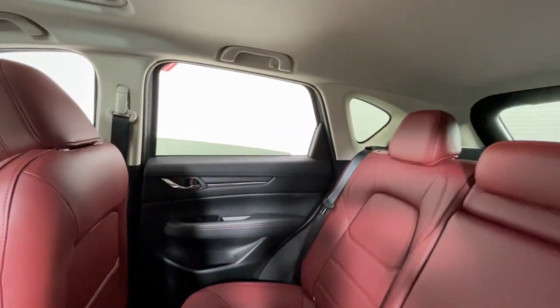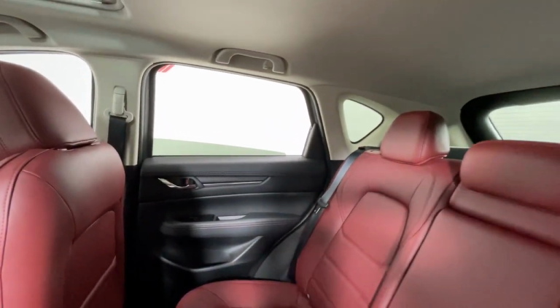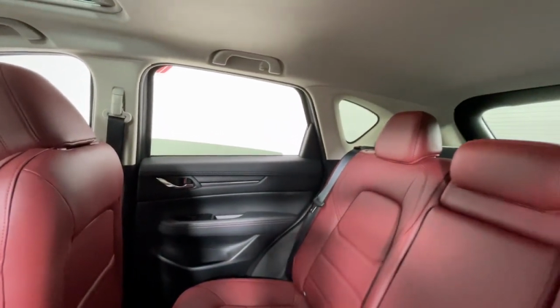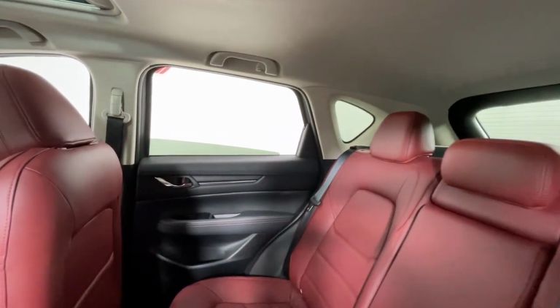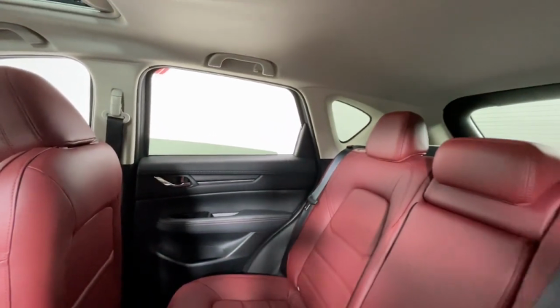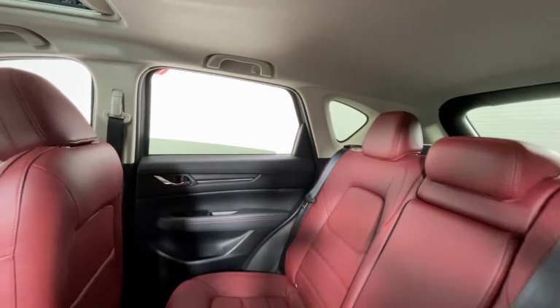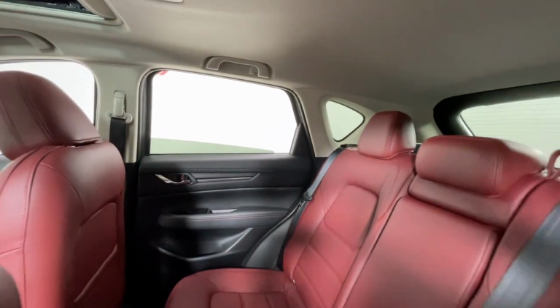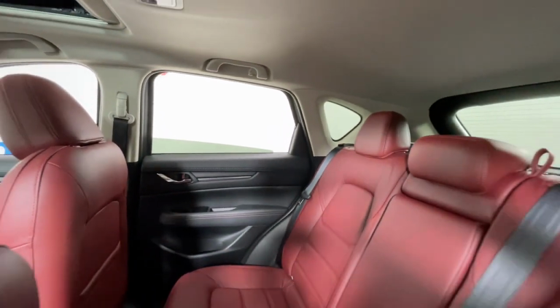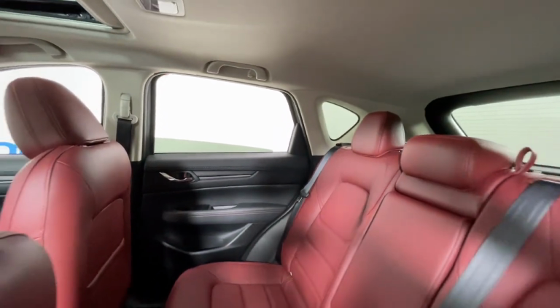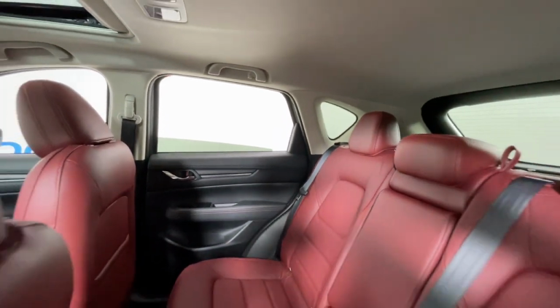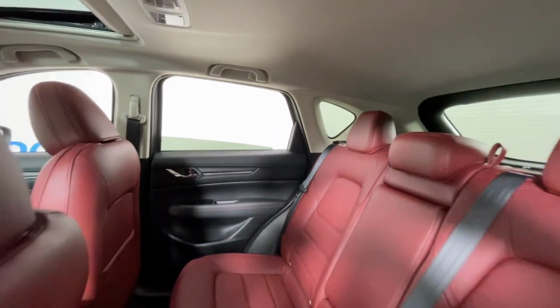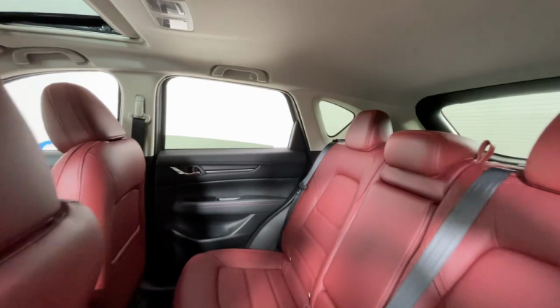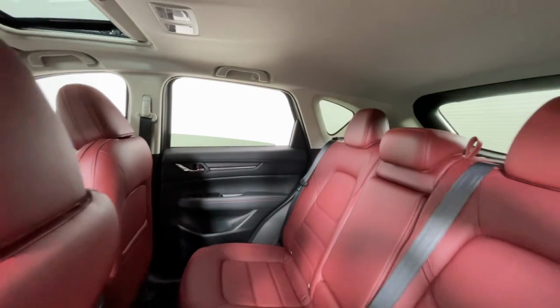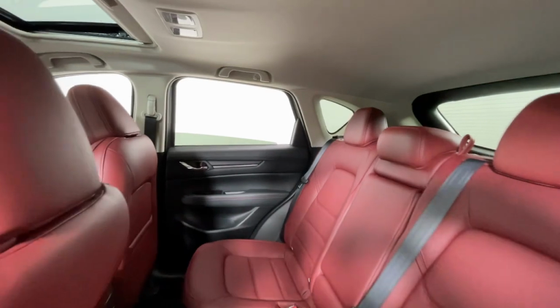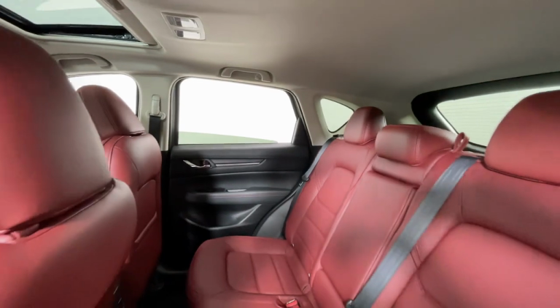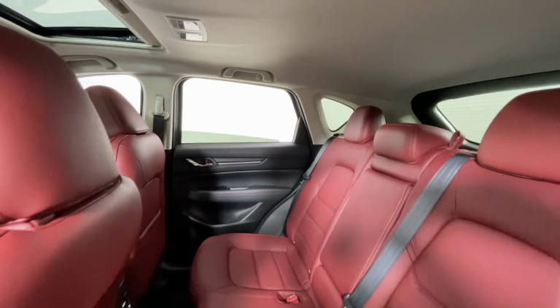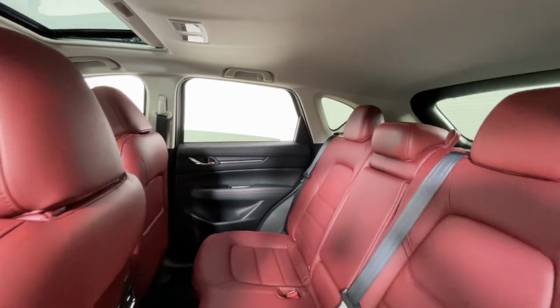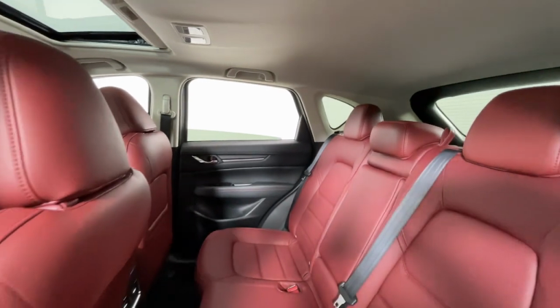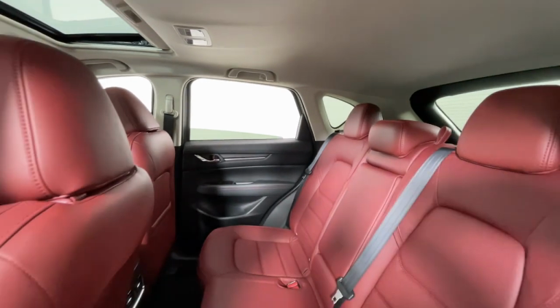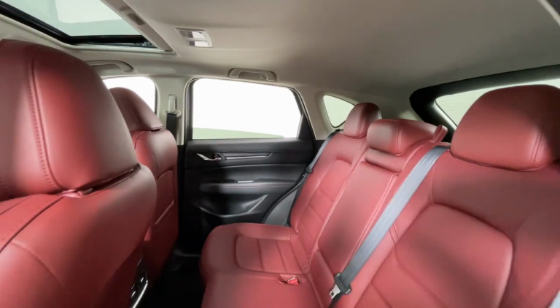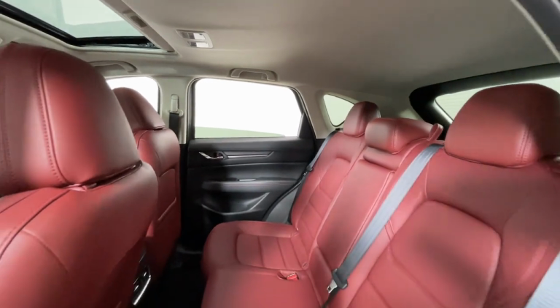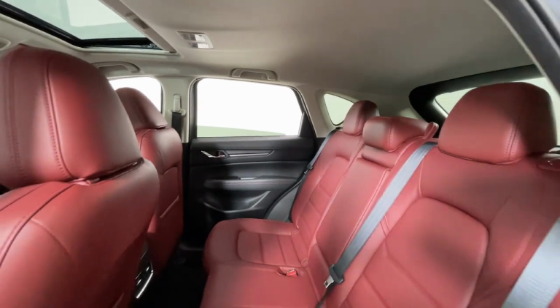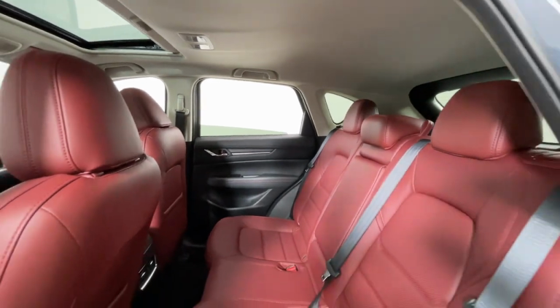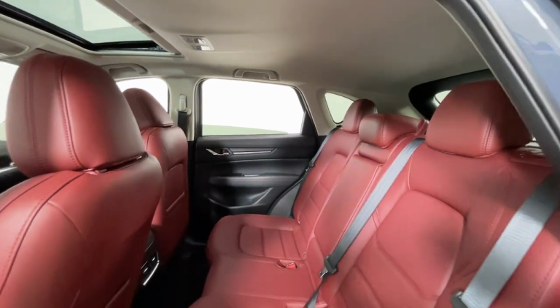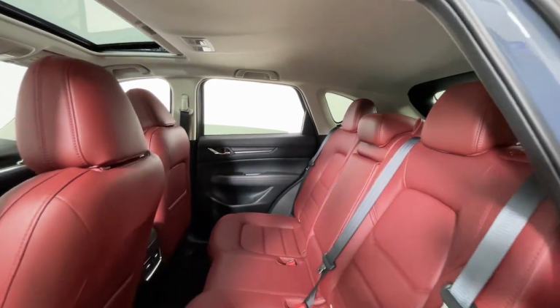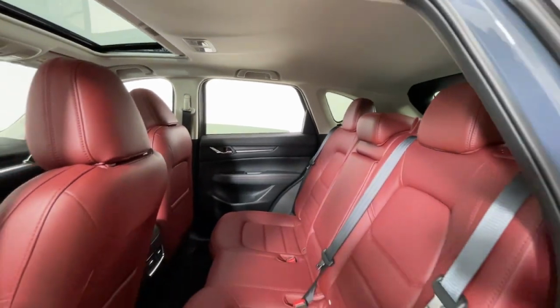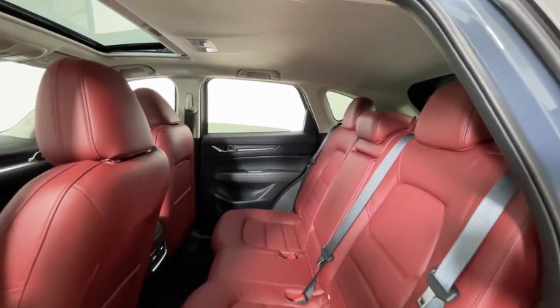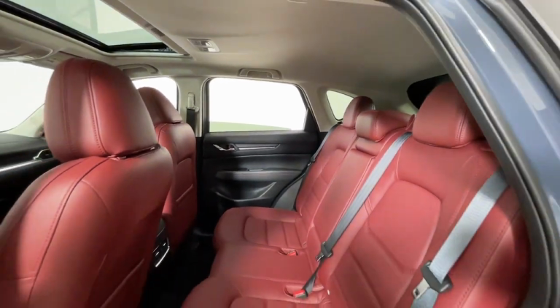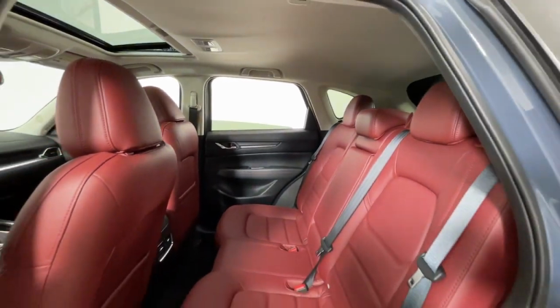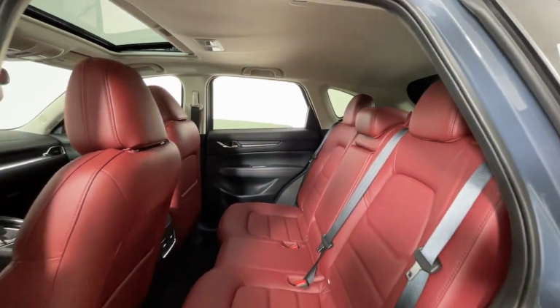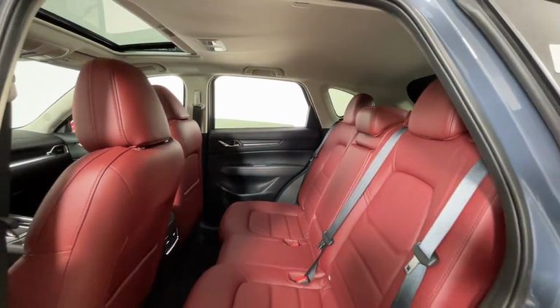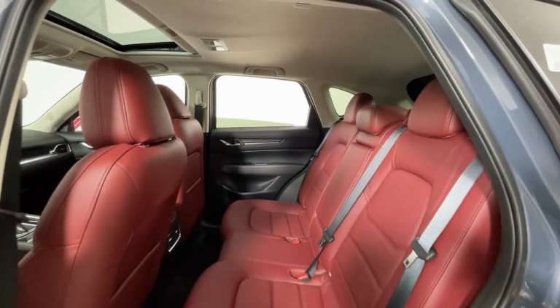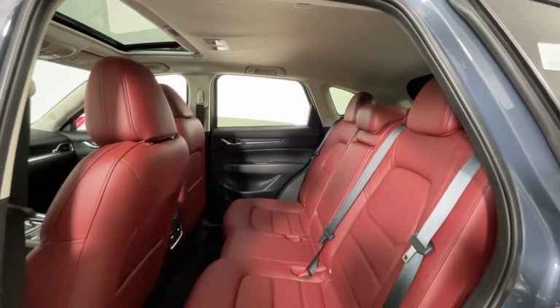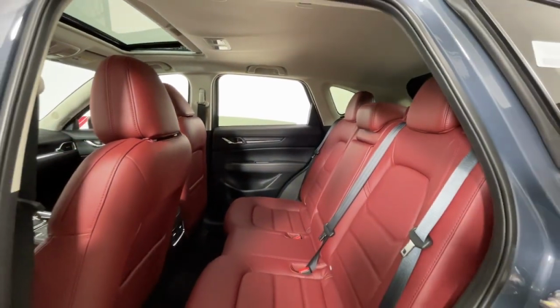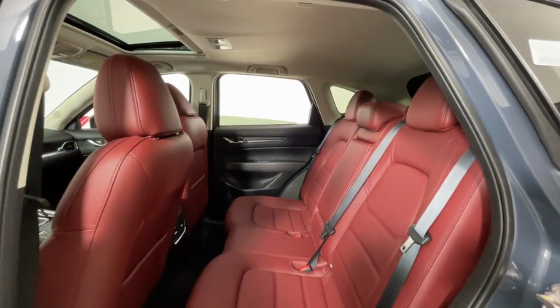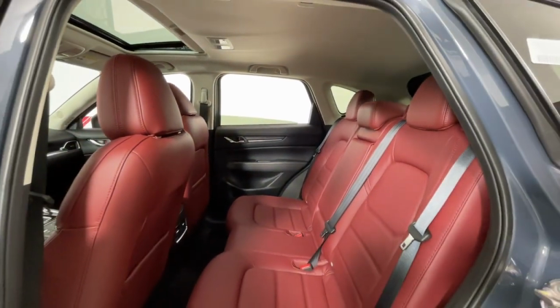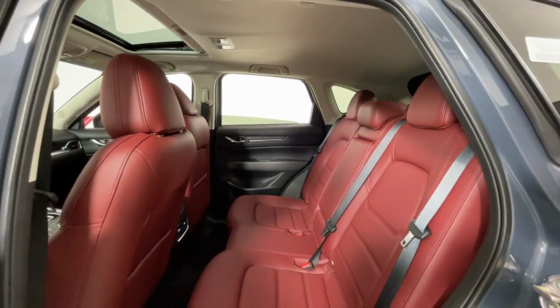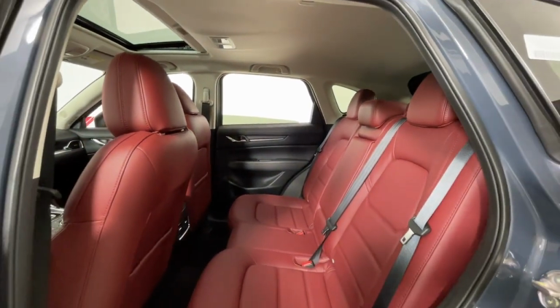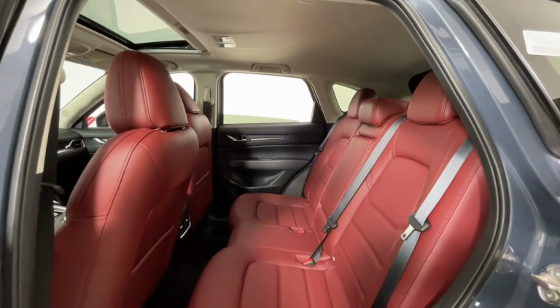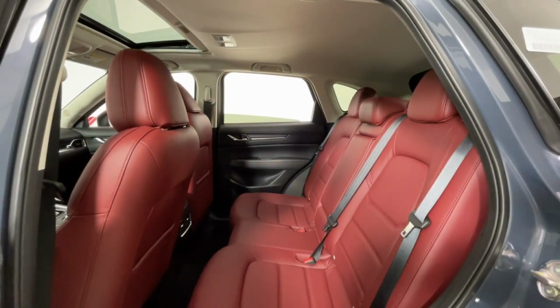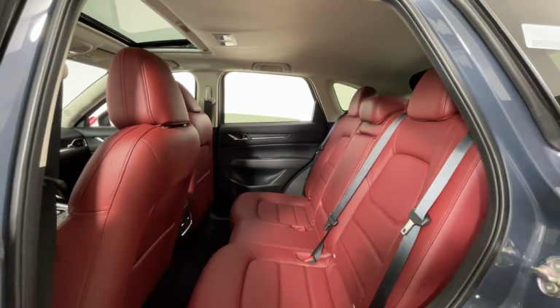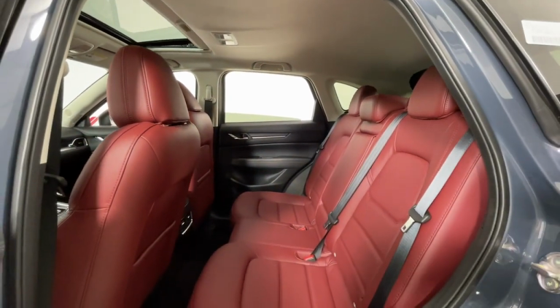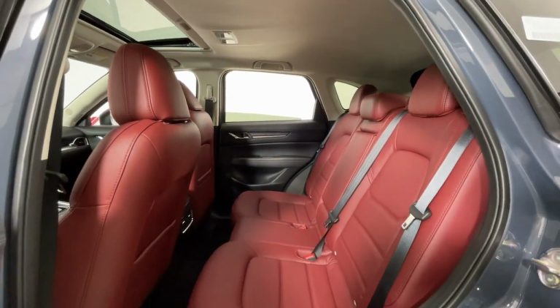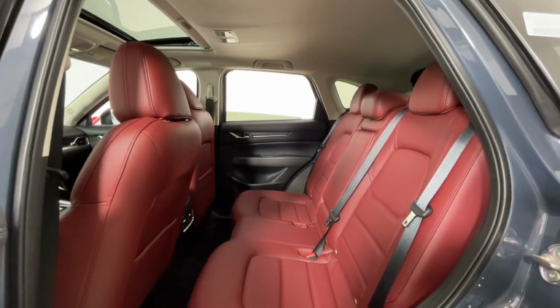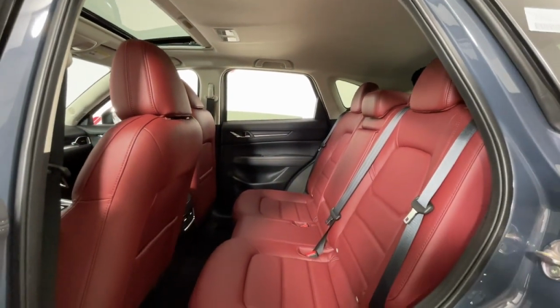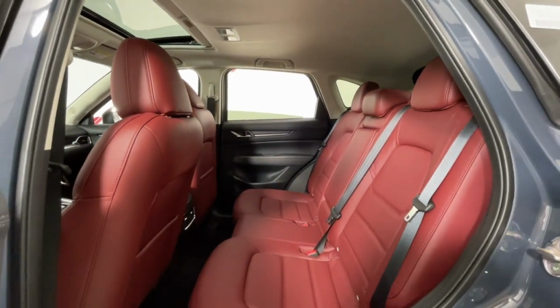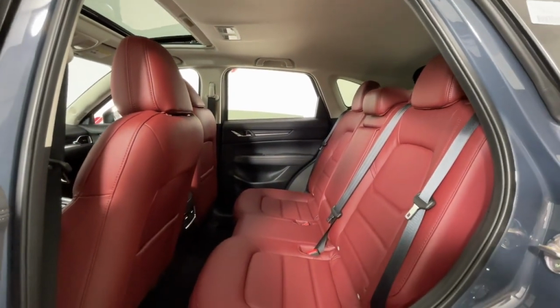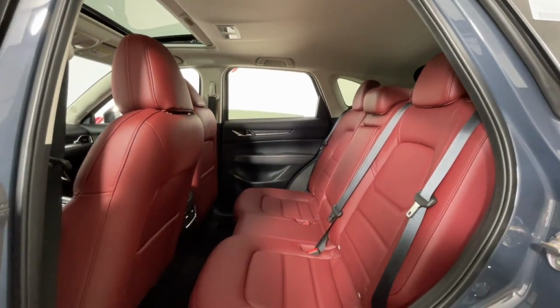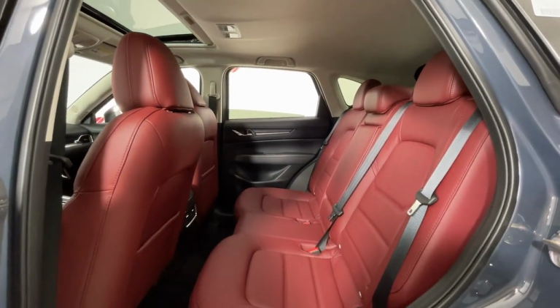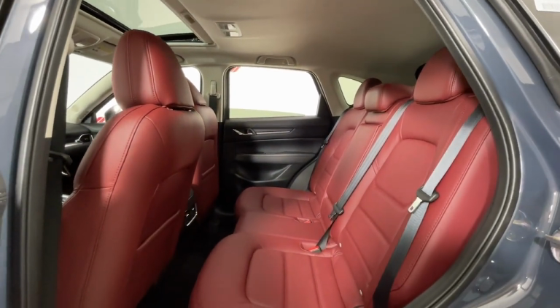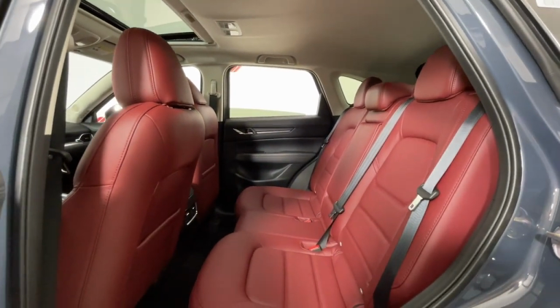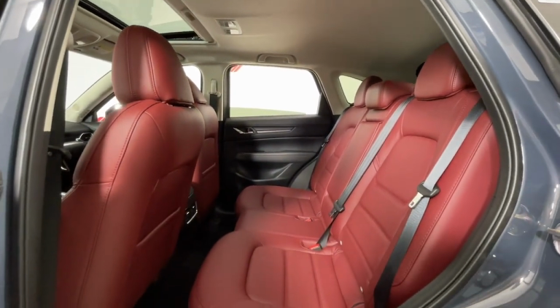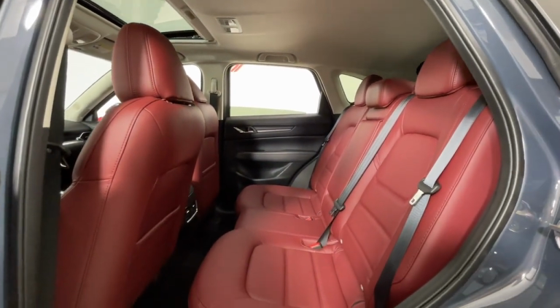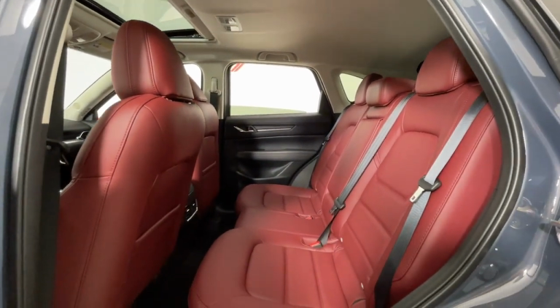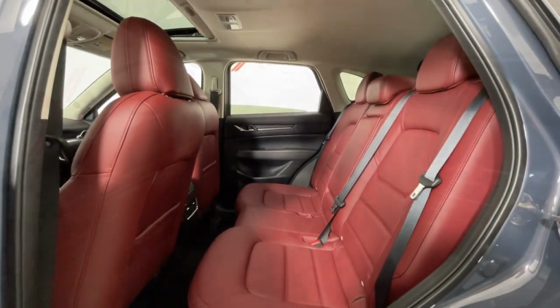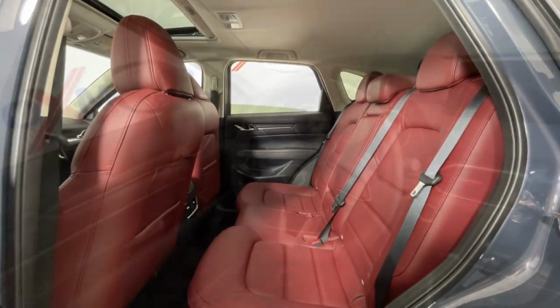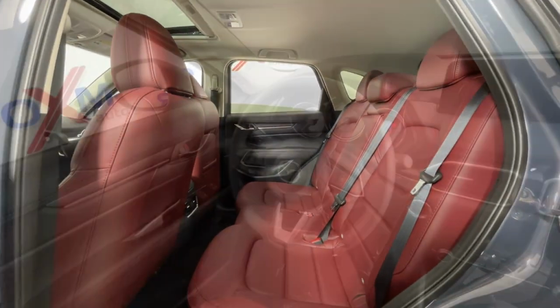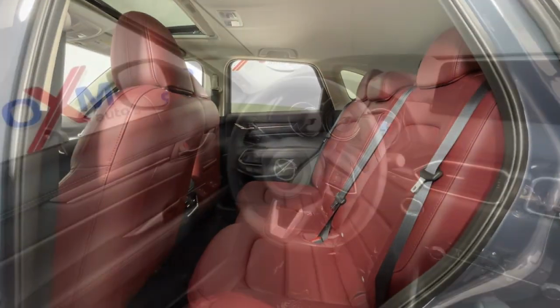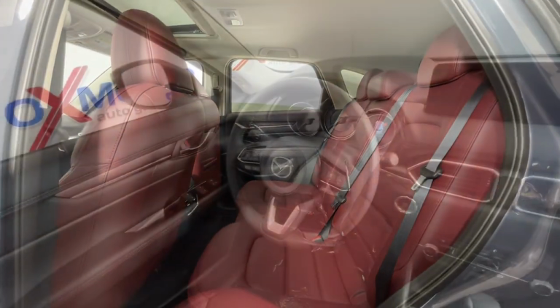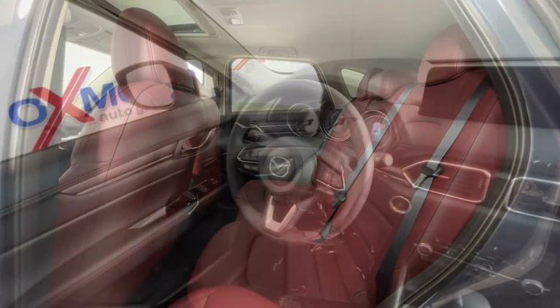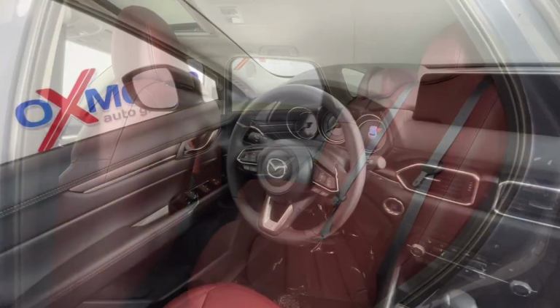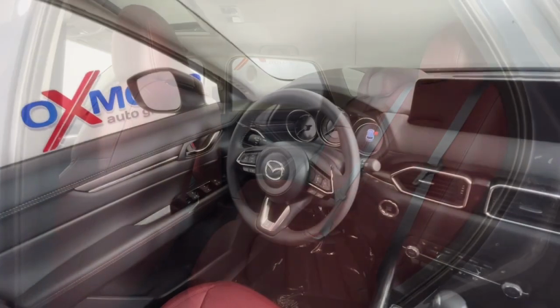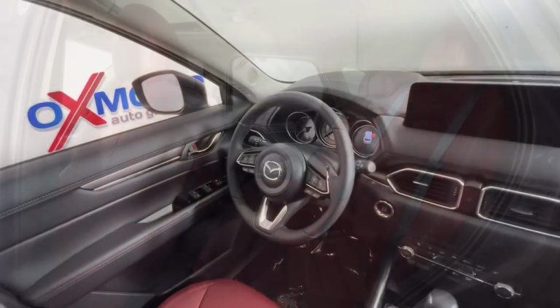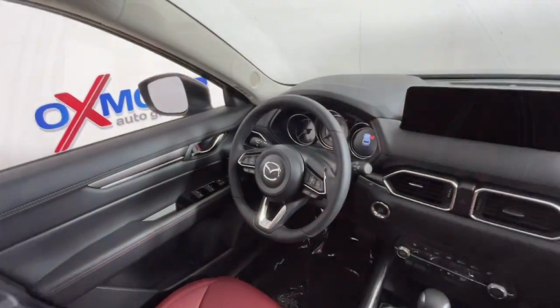Power Lift Gate, Aluminum Wheels, Heated Front Seat, Electronic Stability Control, Dual Zone AC.